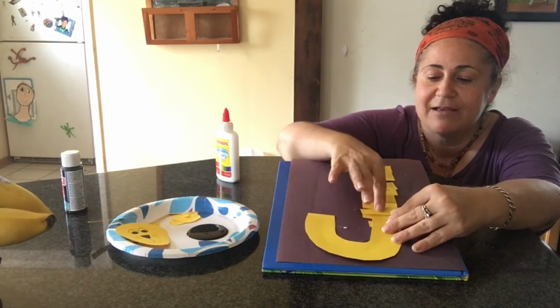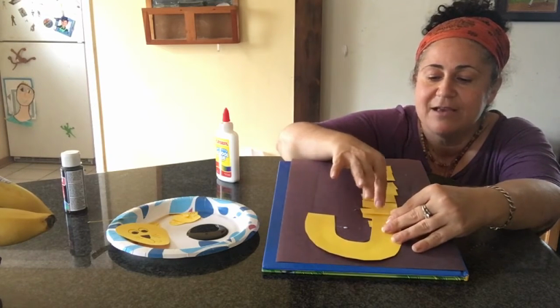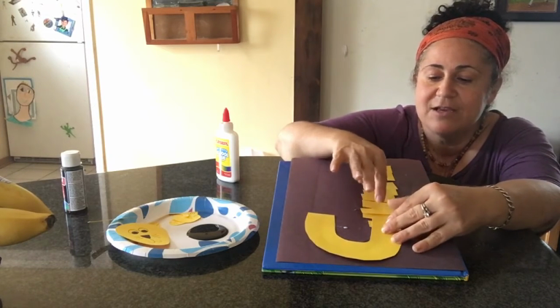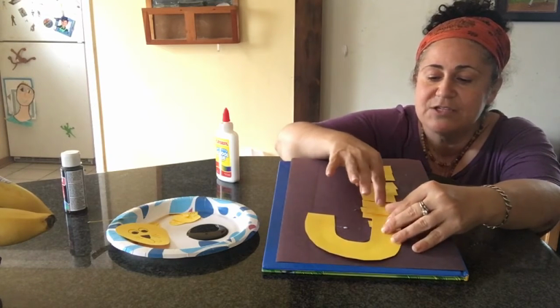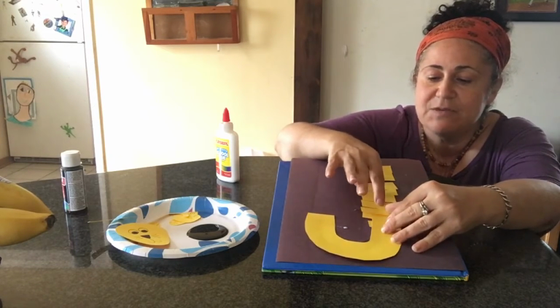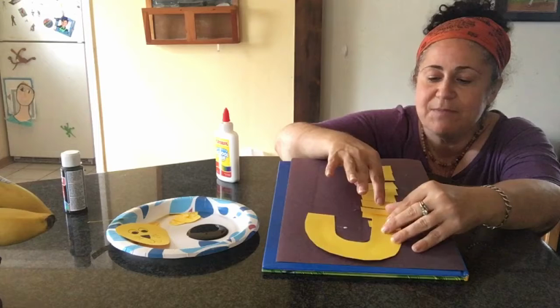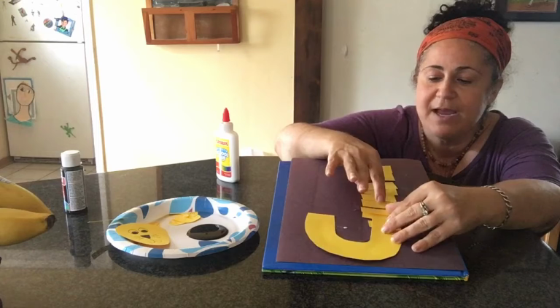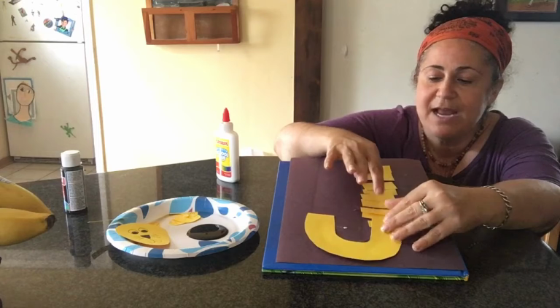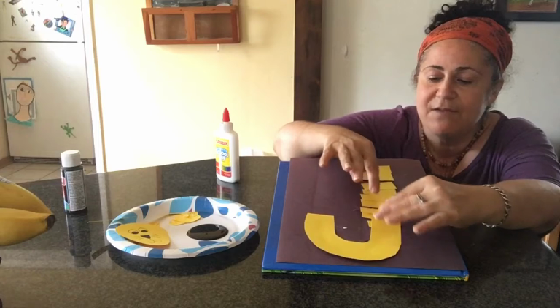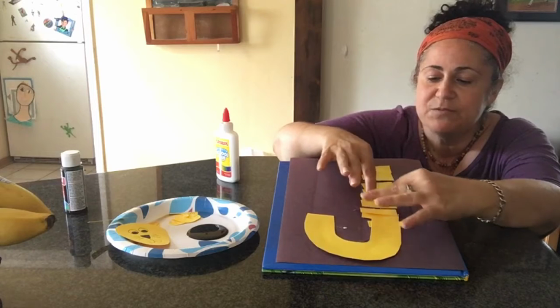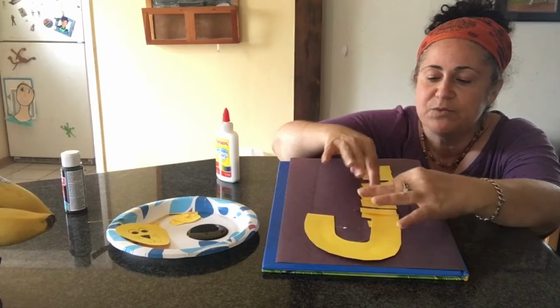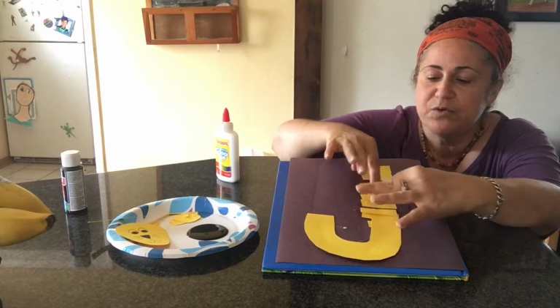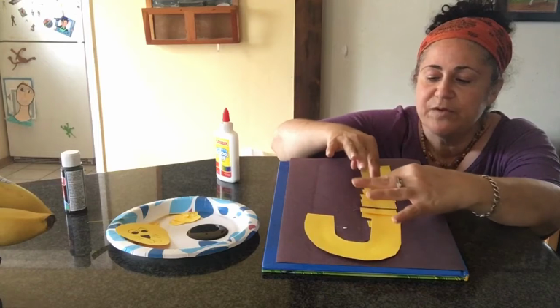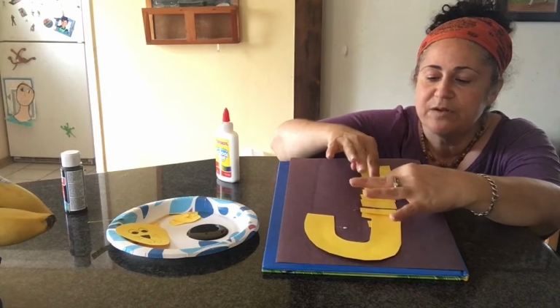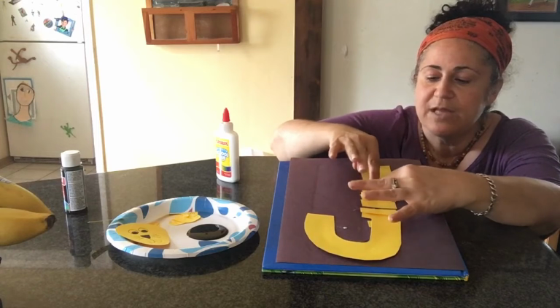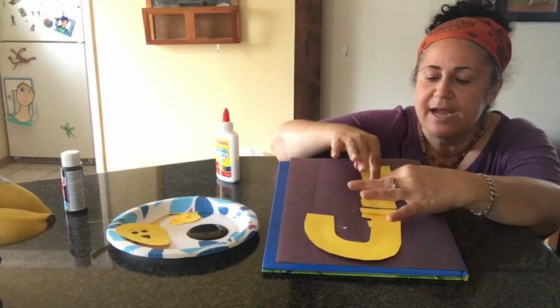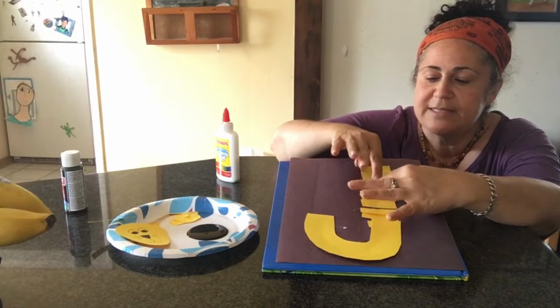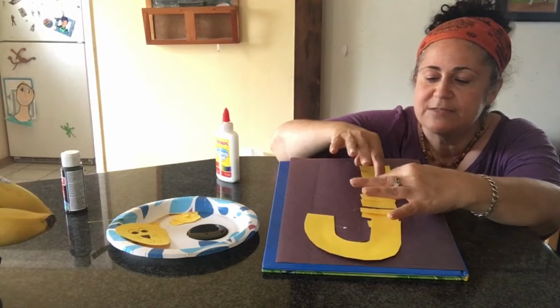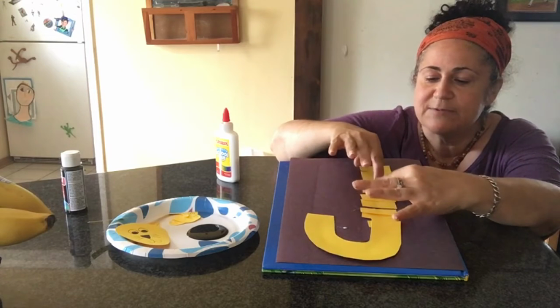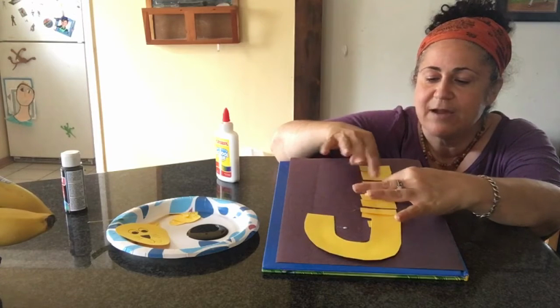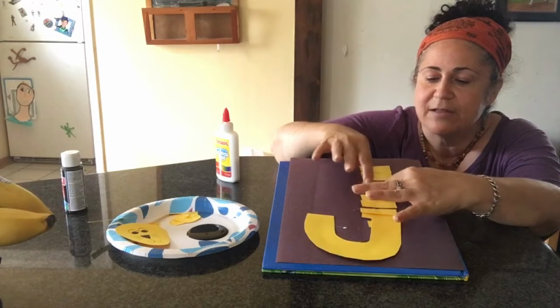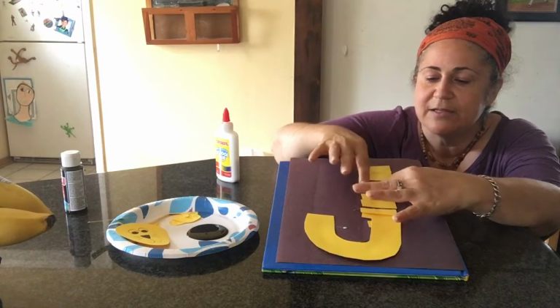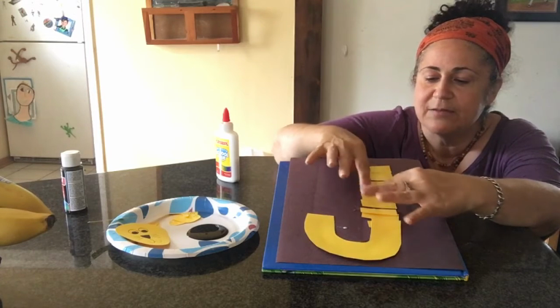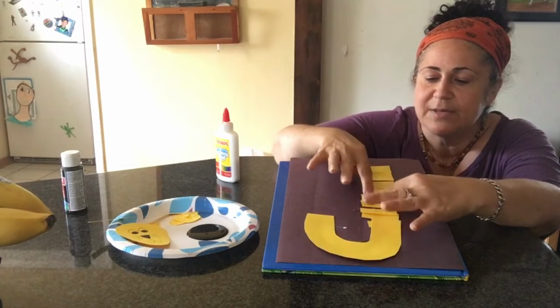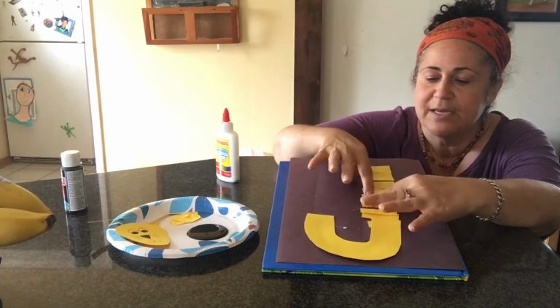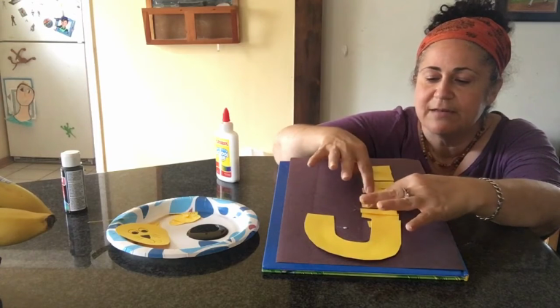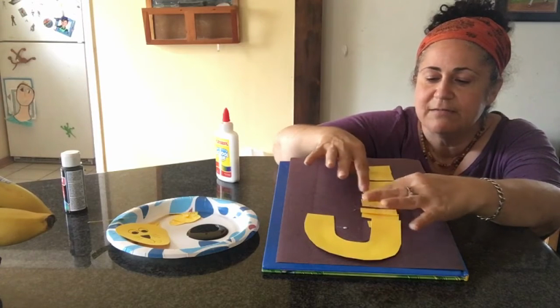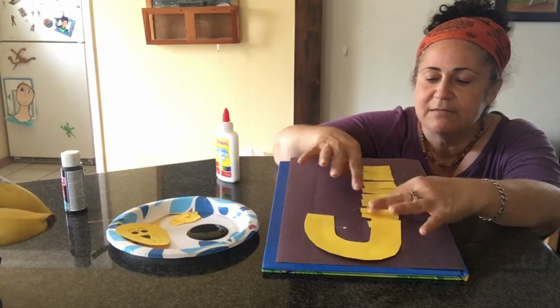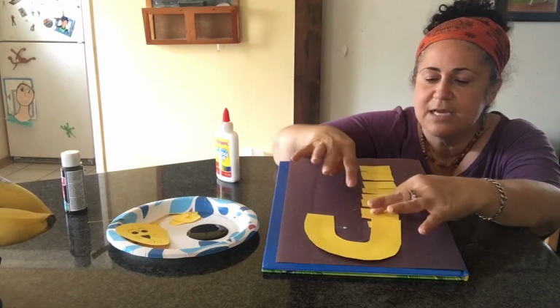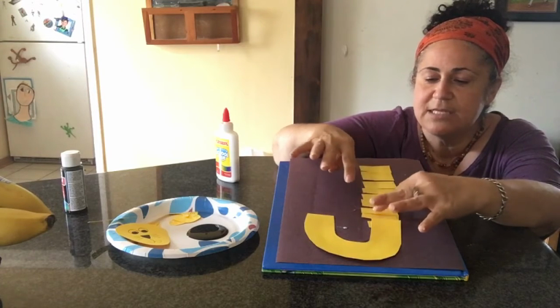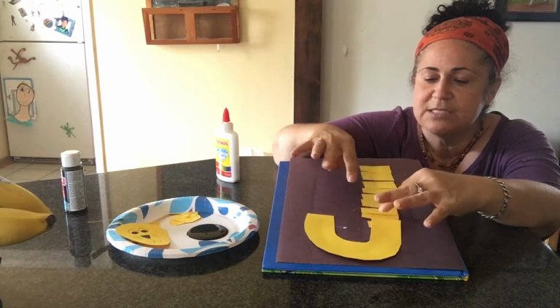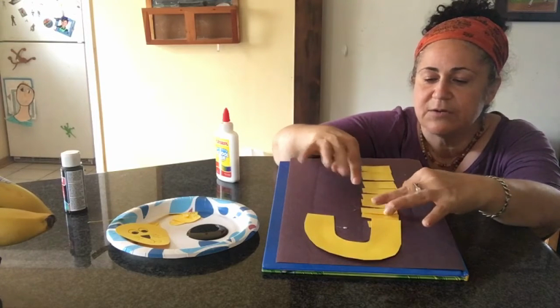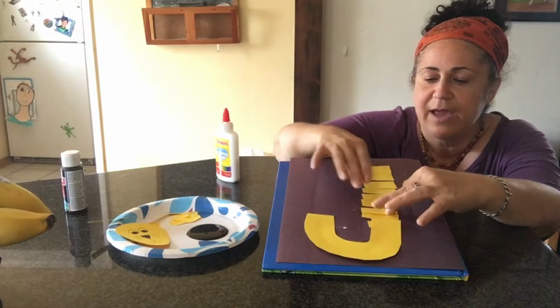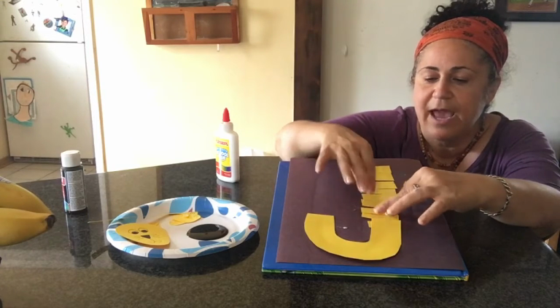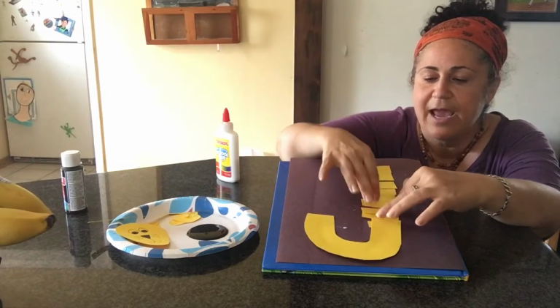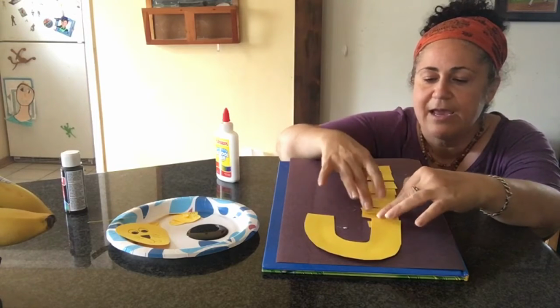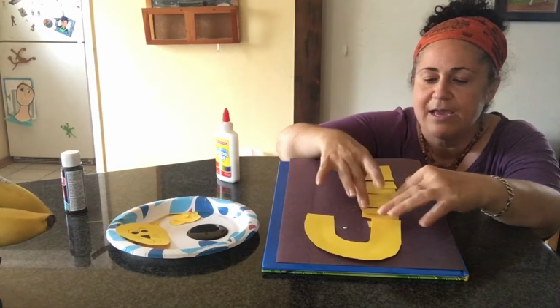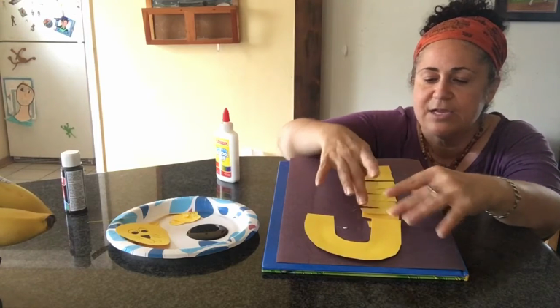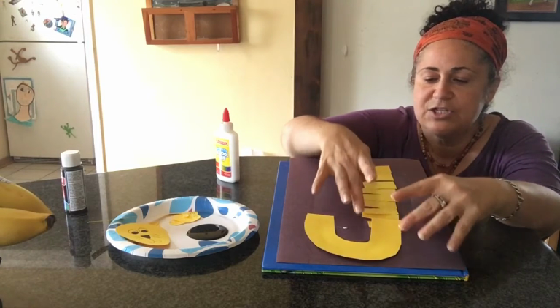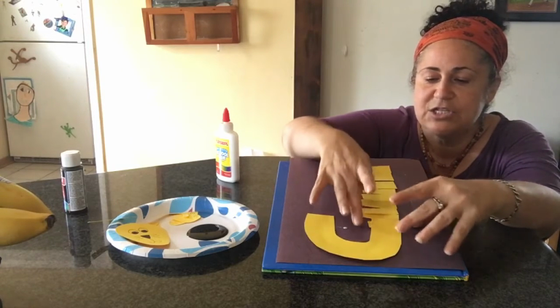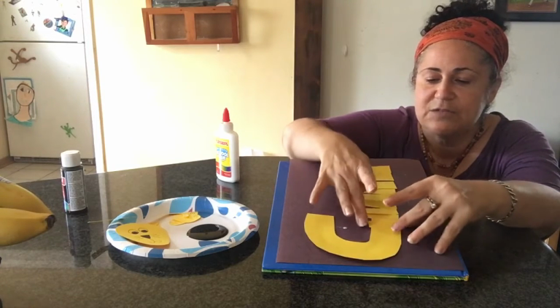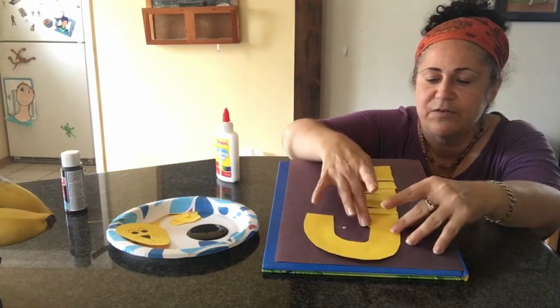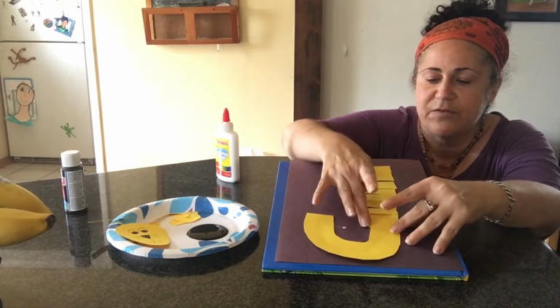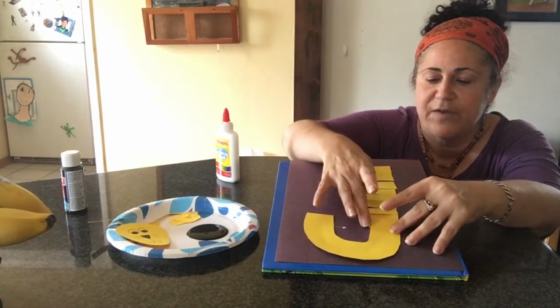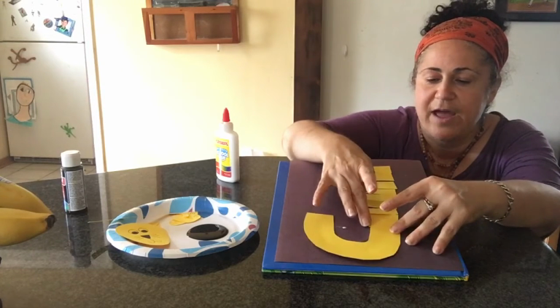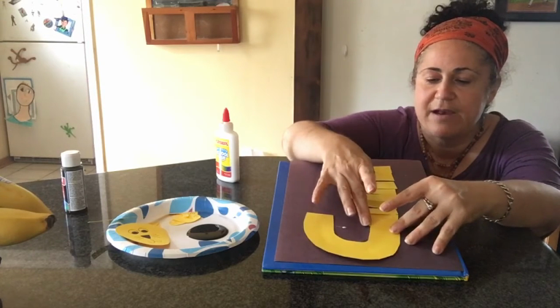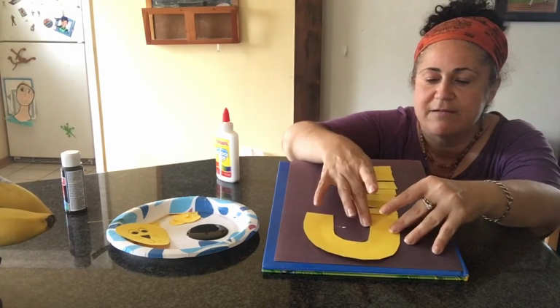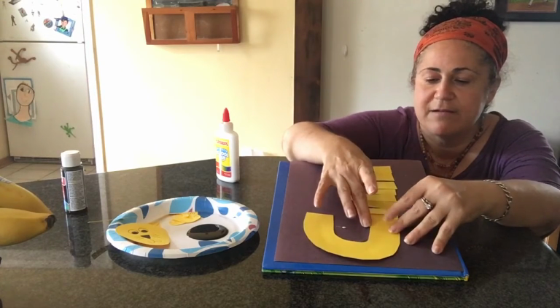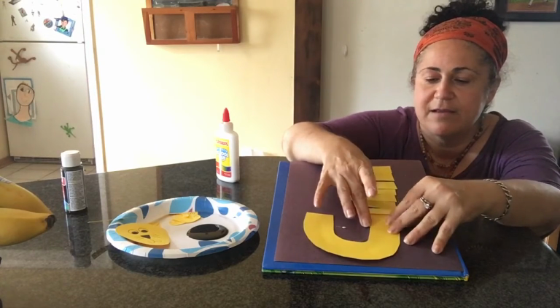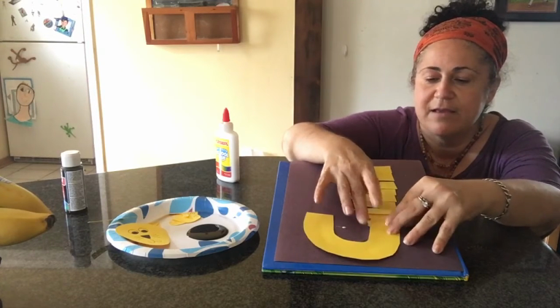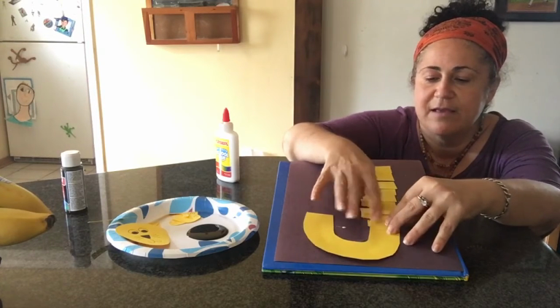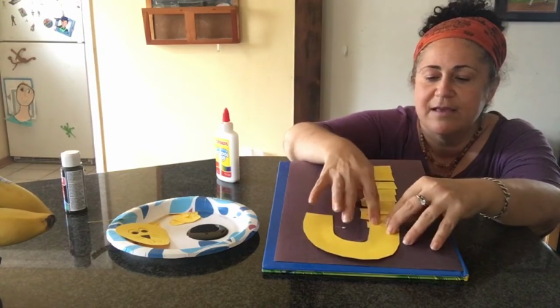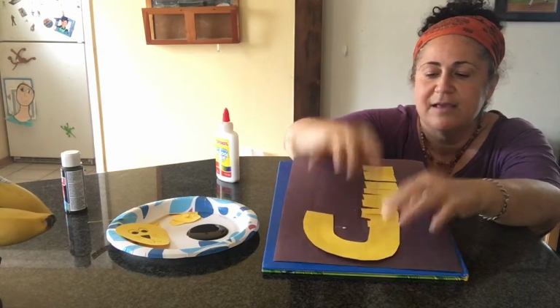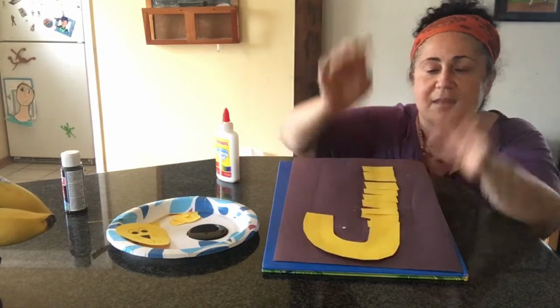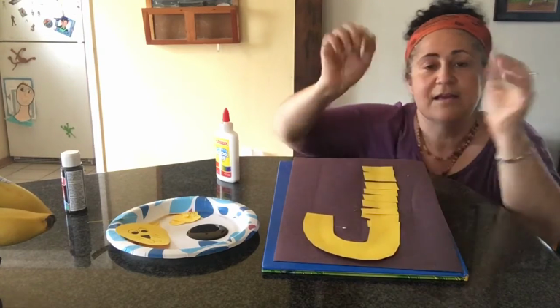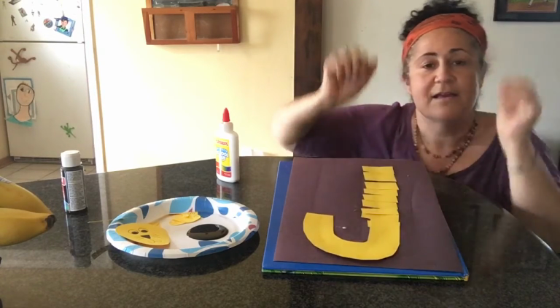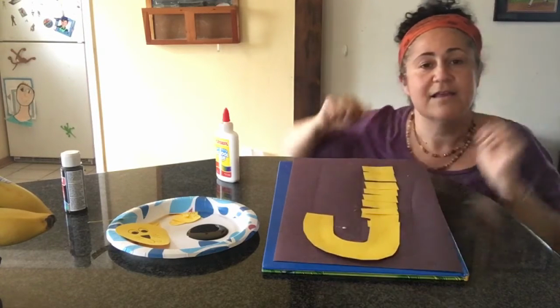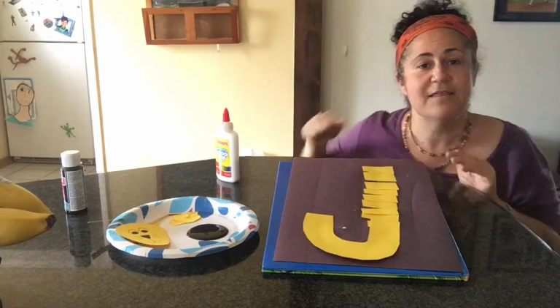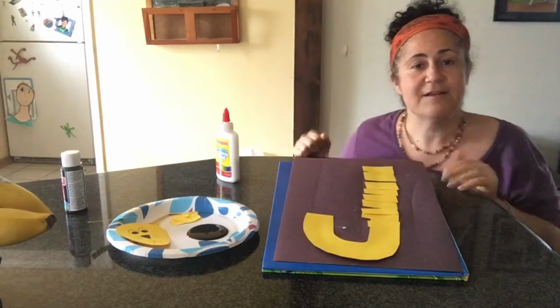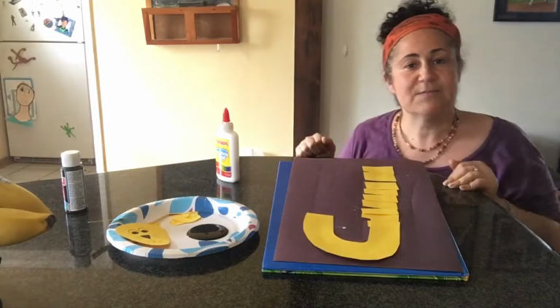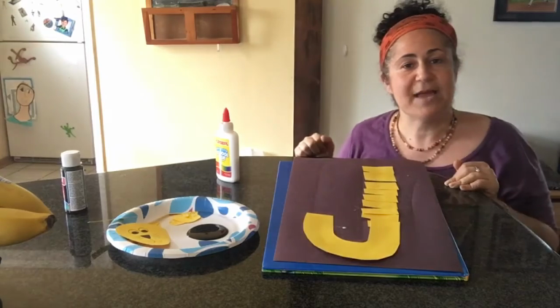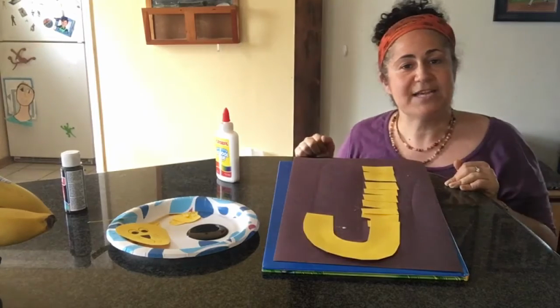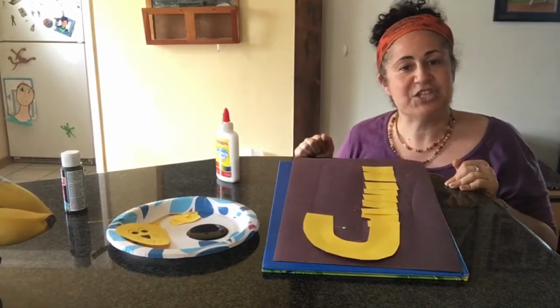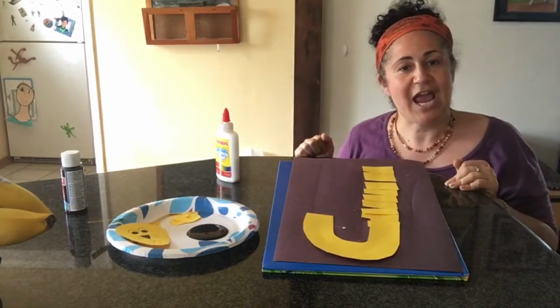You might have to move your lines around a little bit — it's okay, it's just for fun. There's my J!